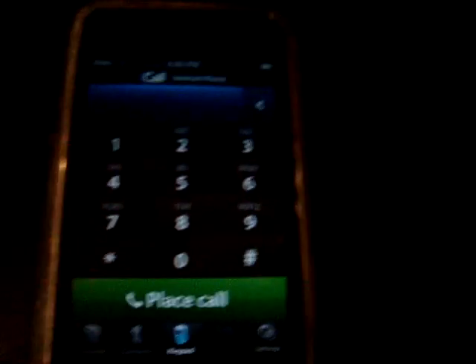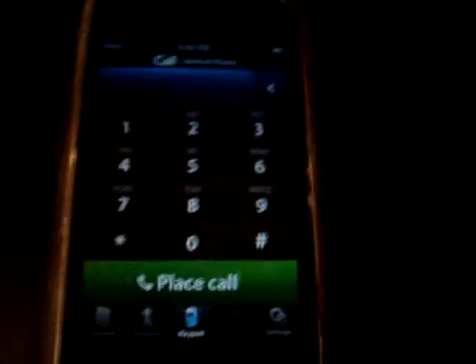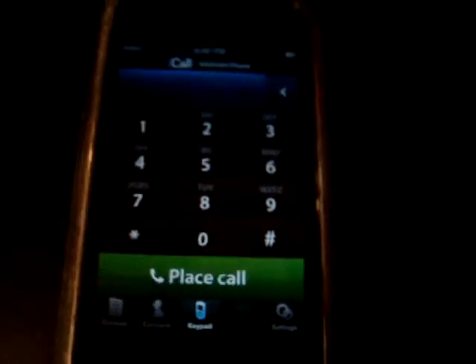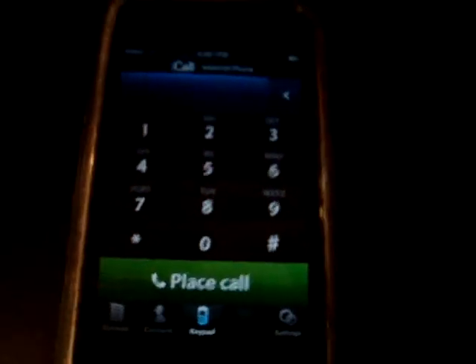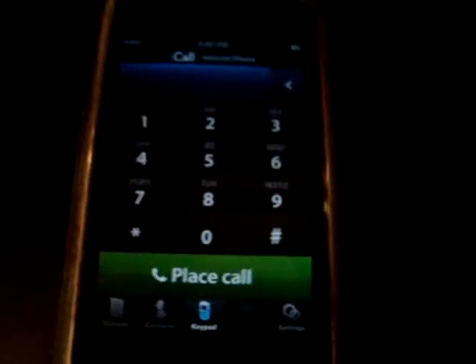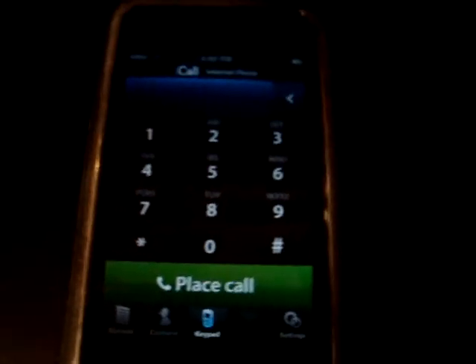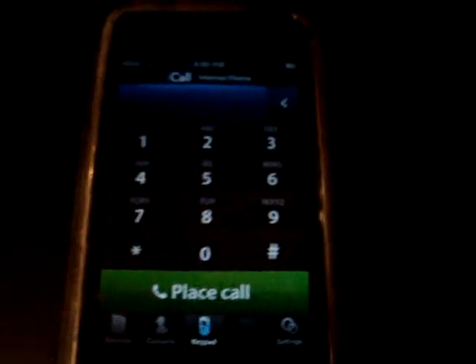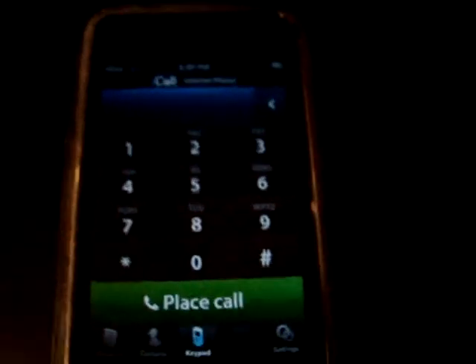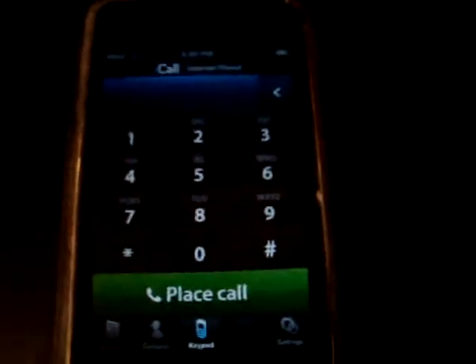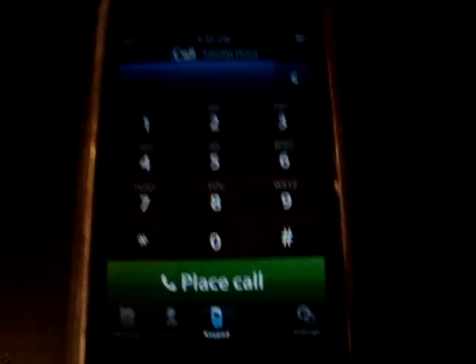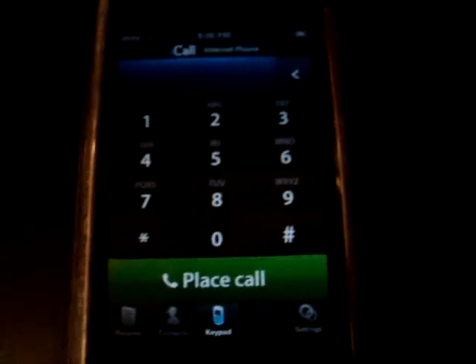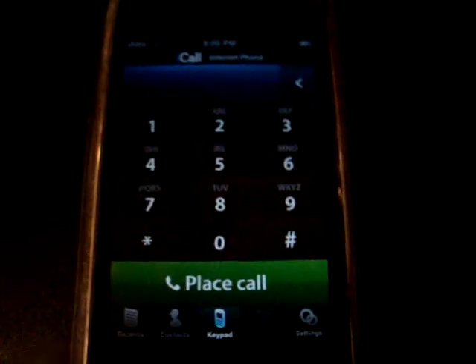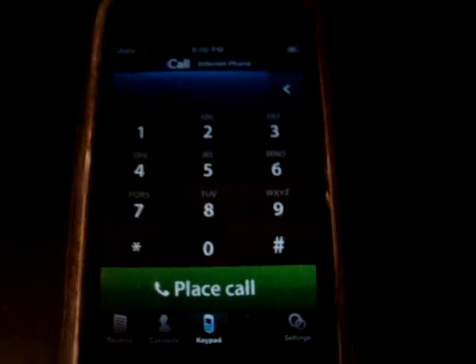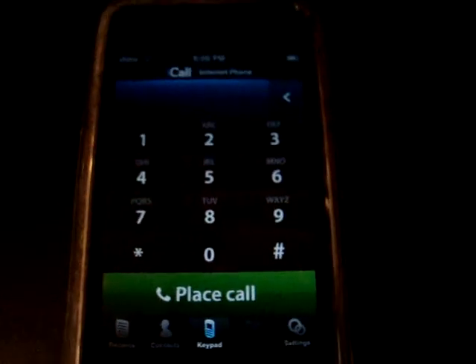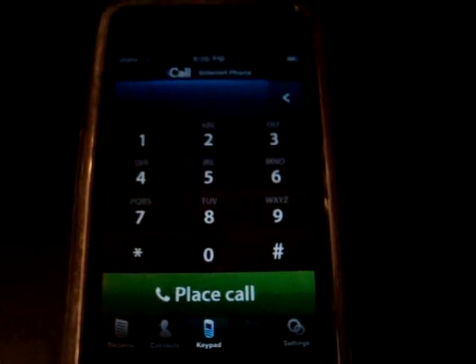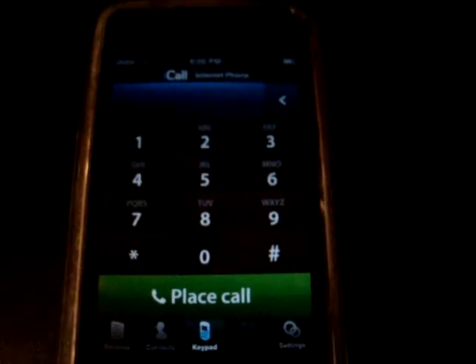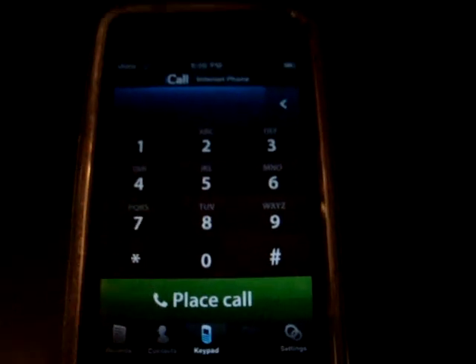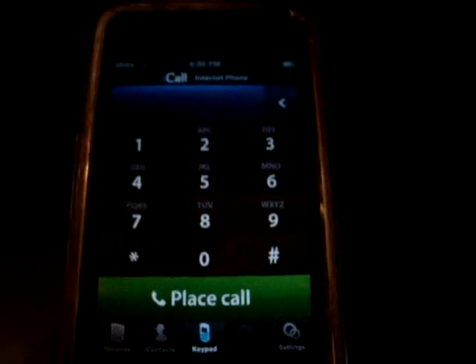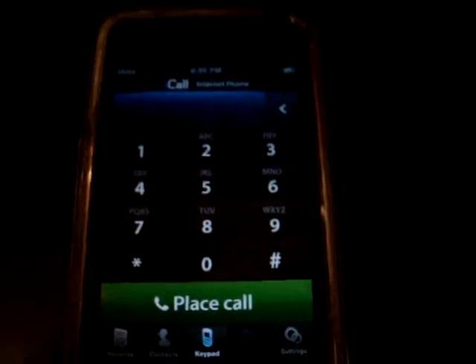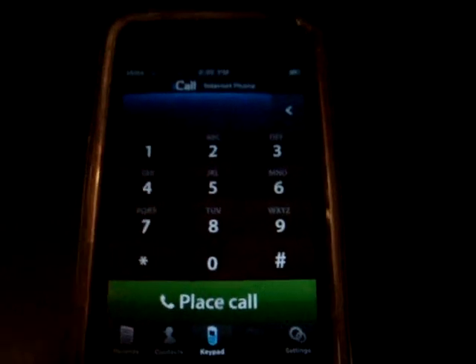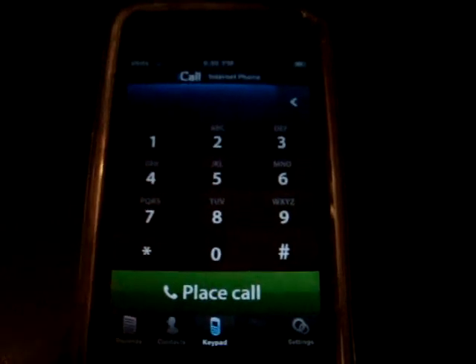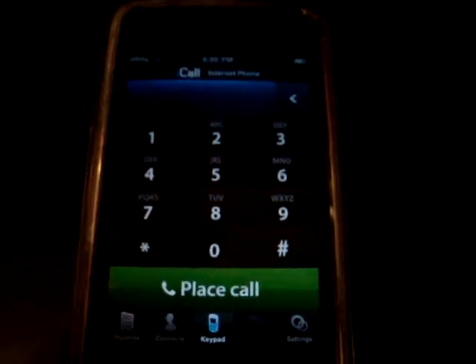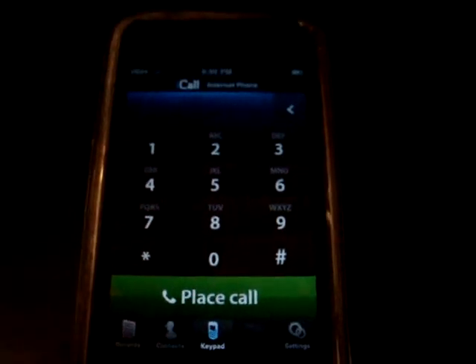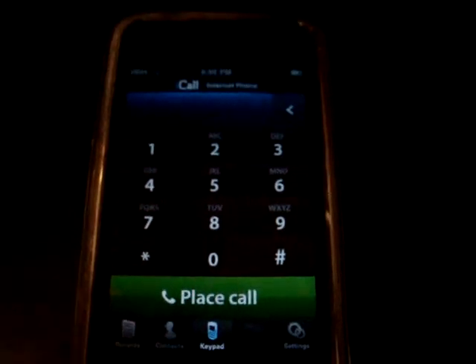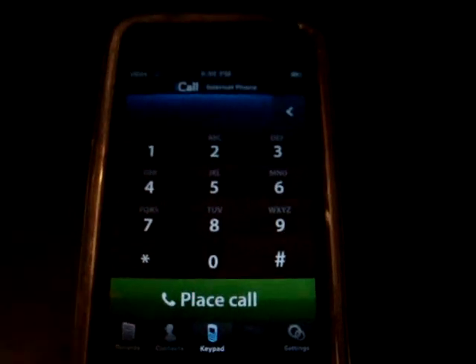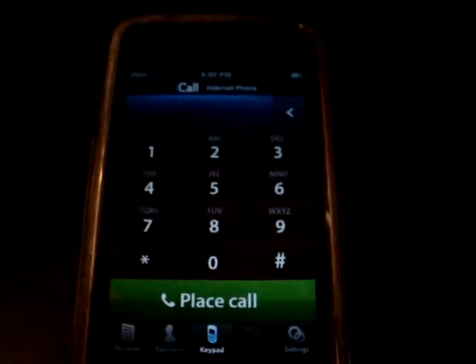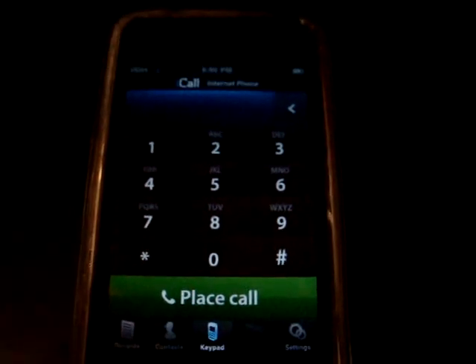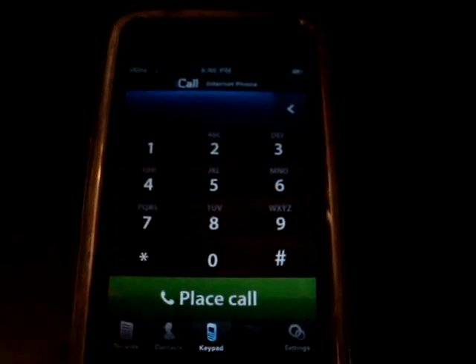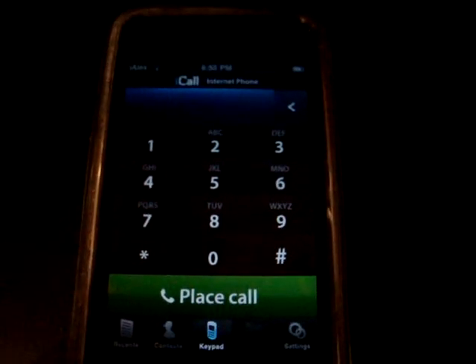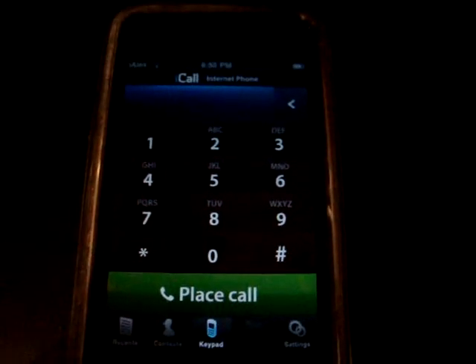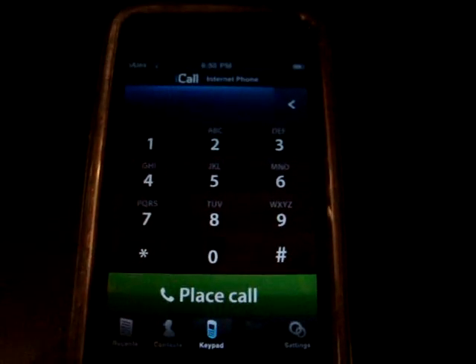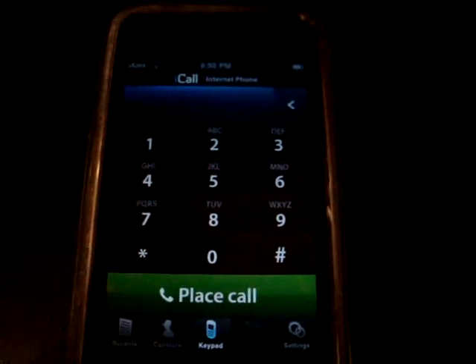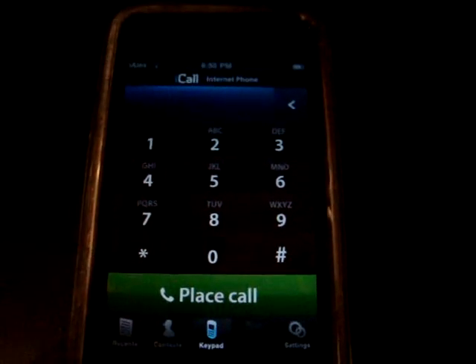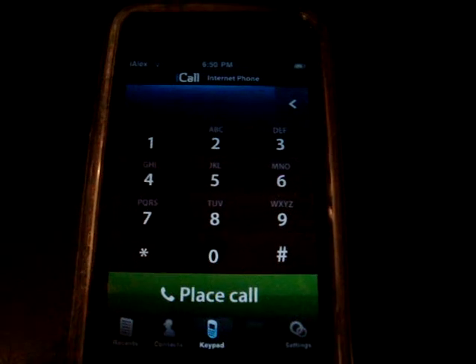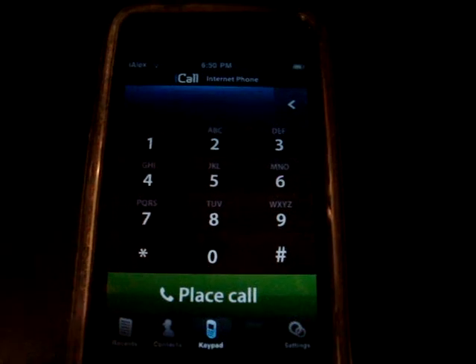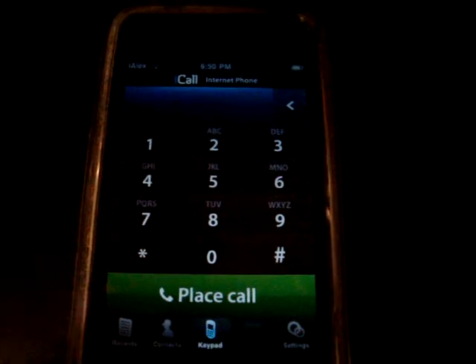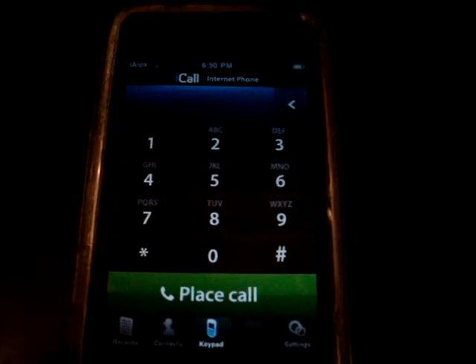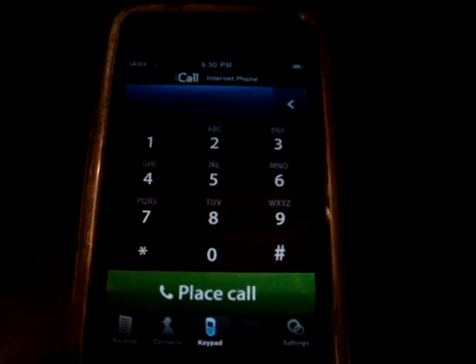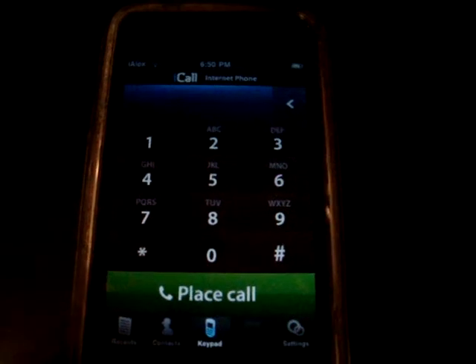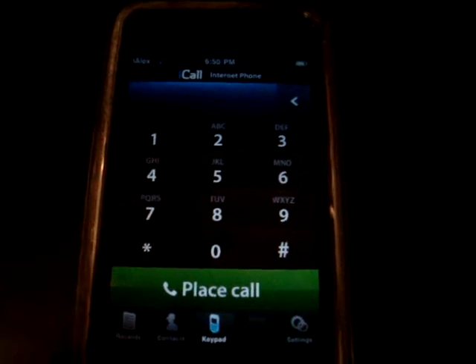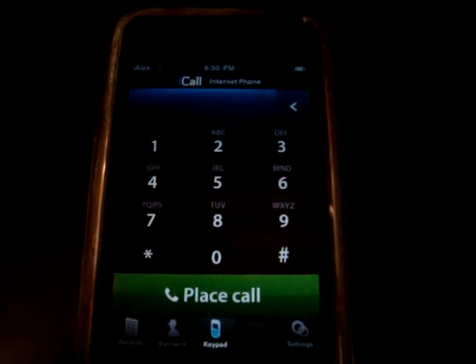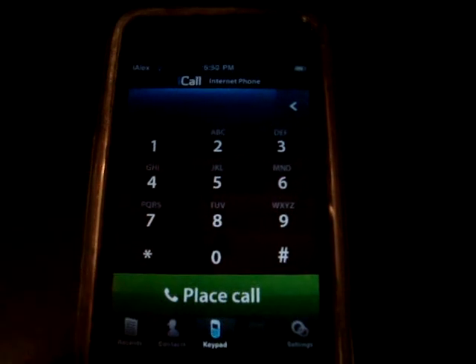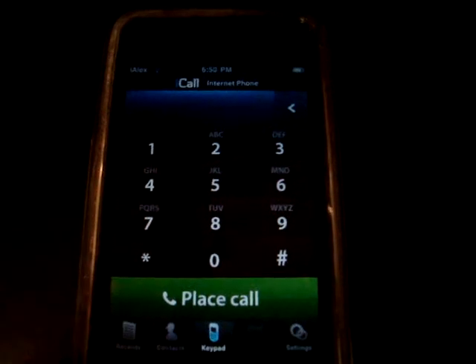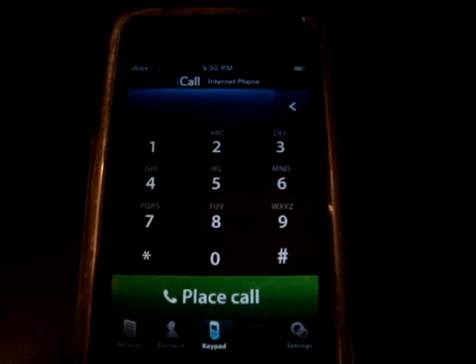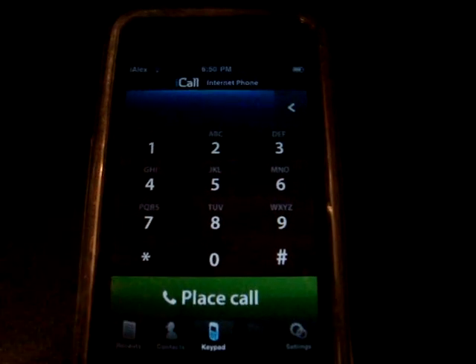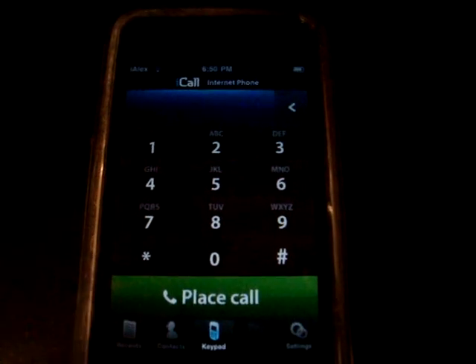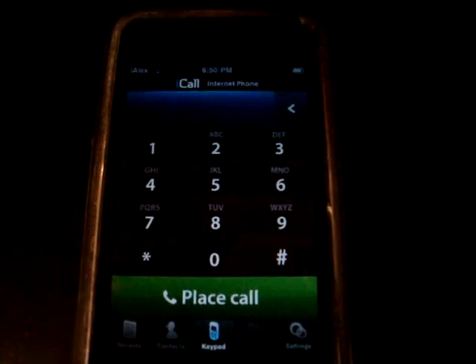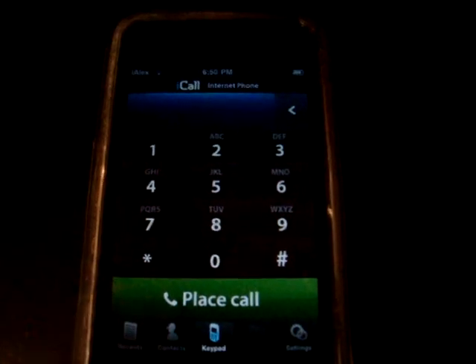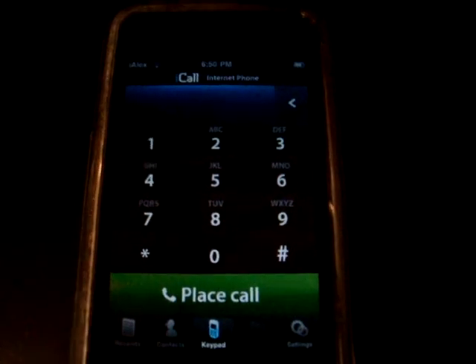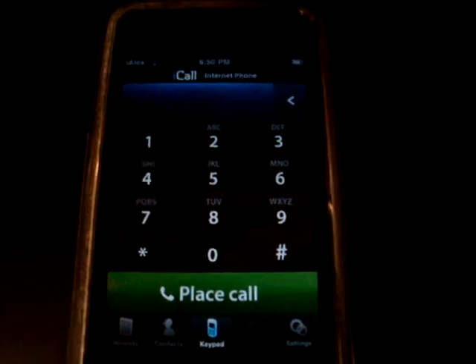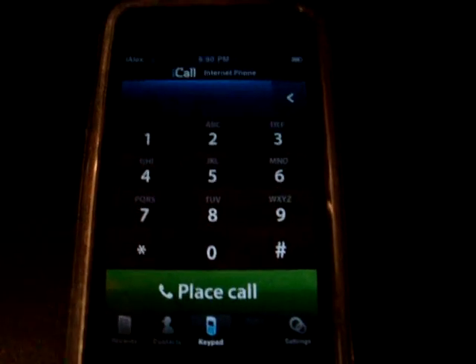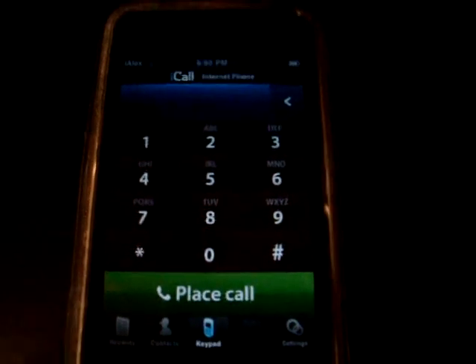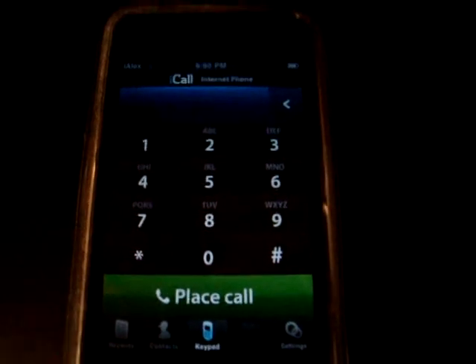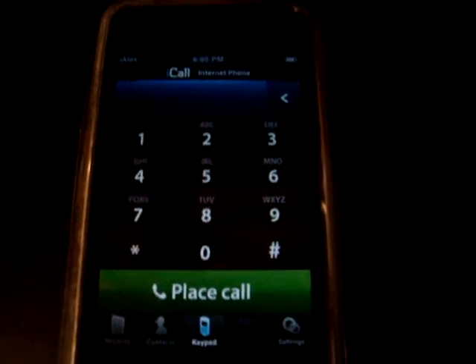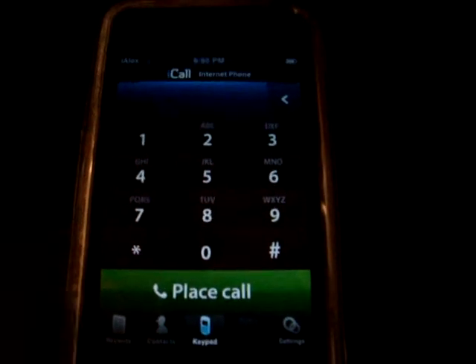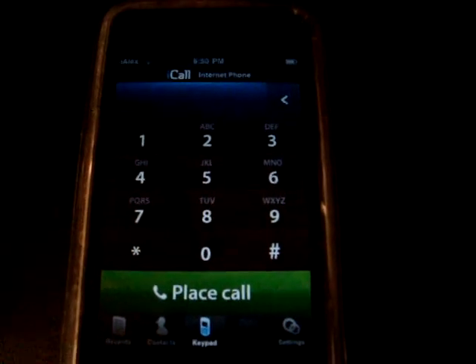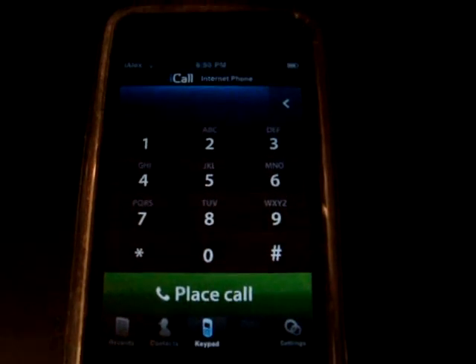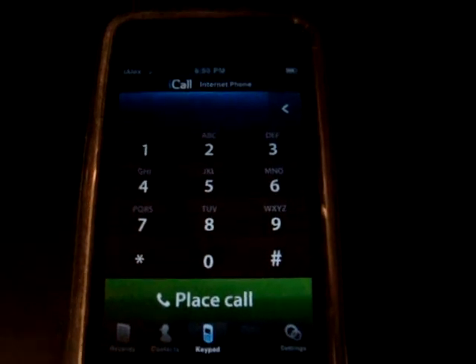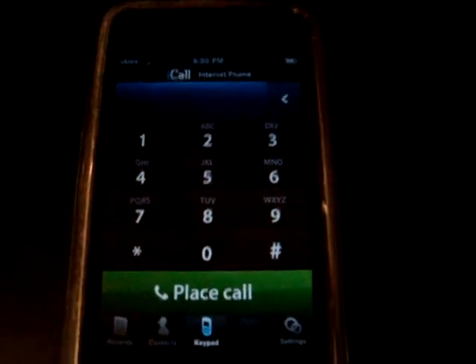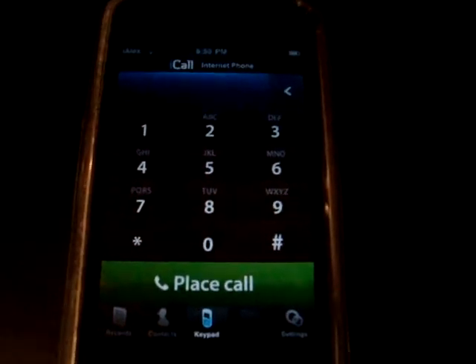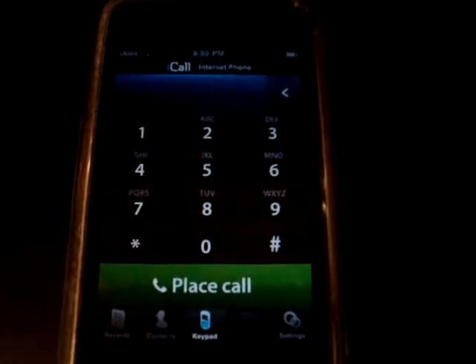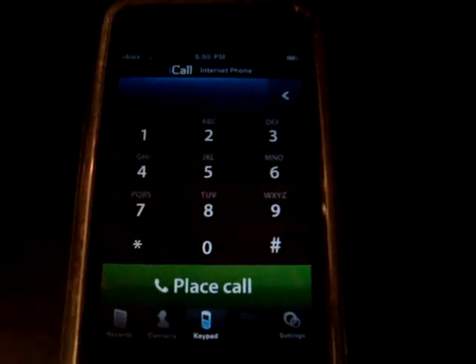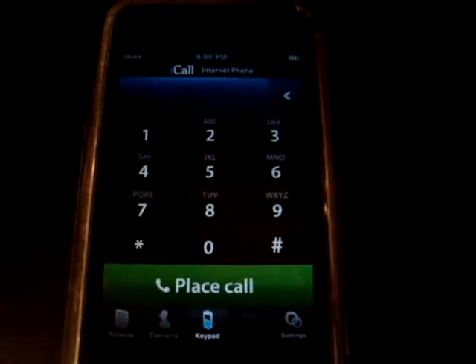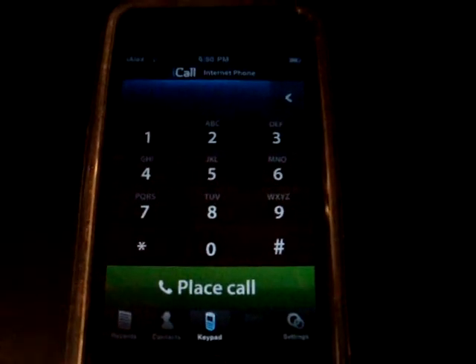Also note that each call only lasts five minutes, and after five minutes it just ends the call.